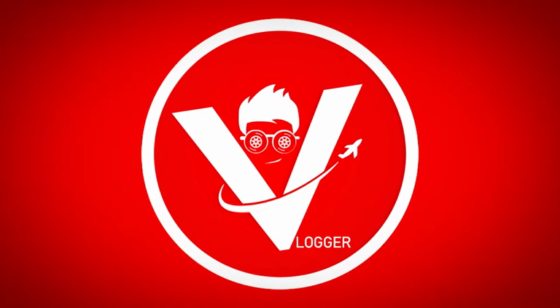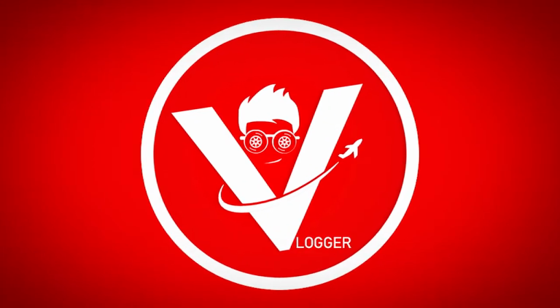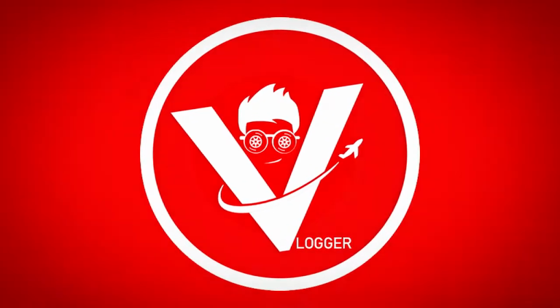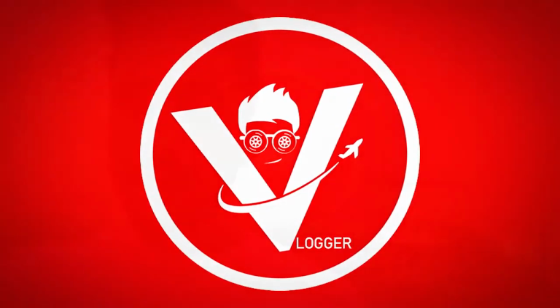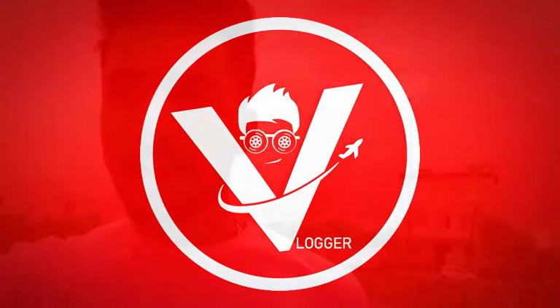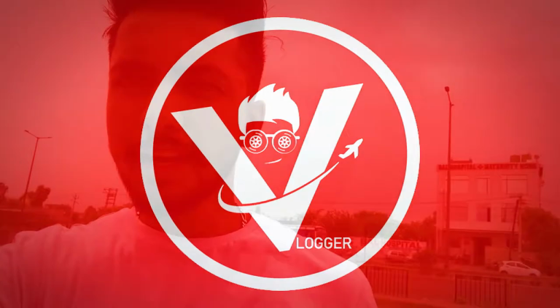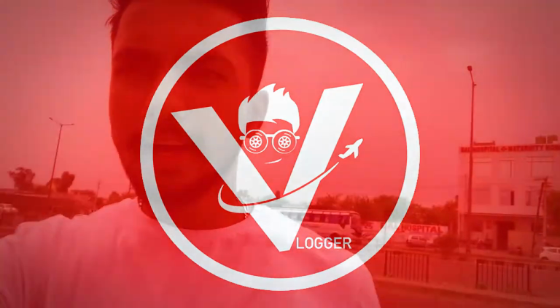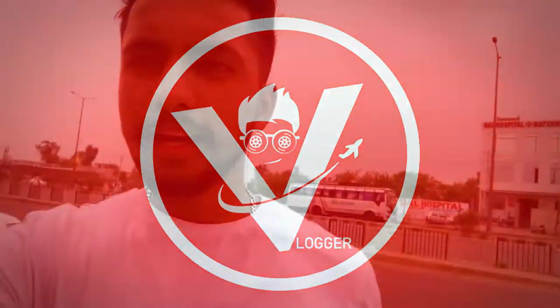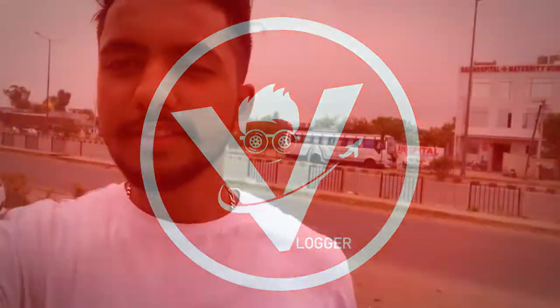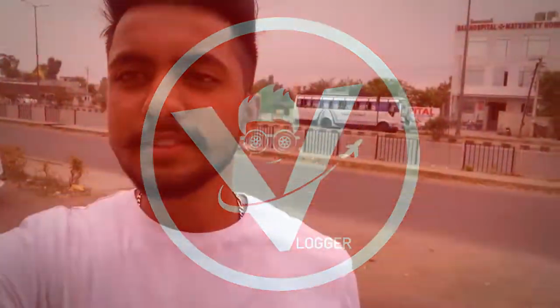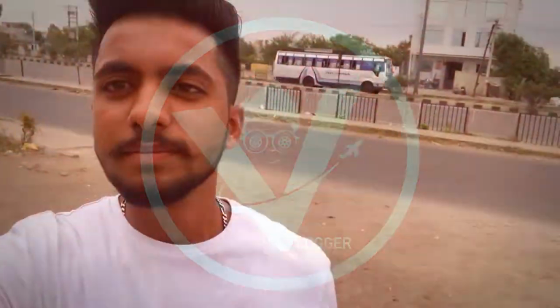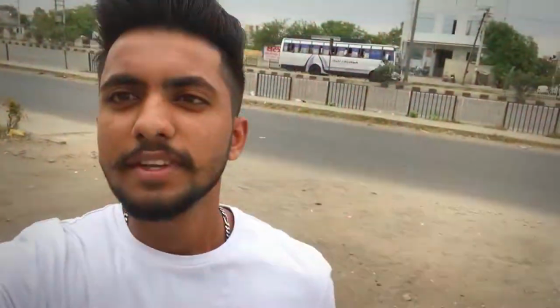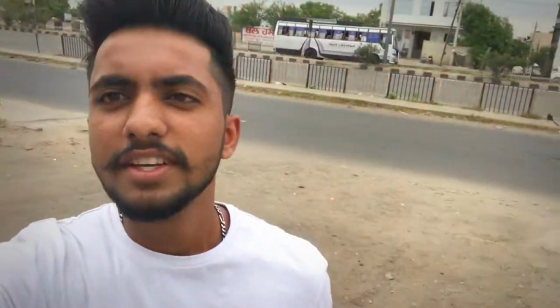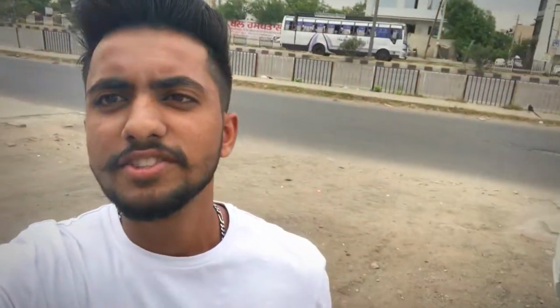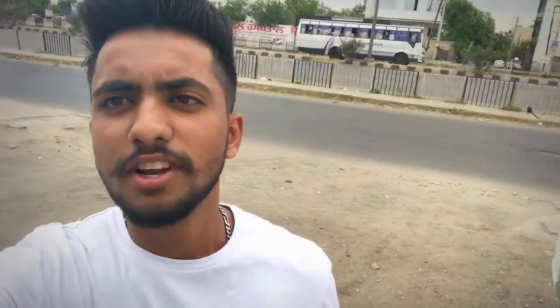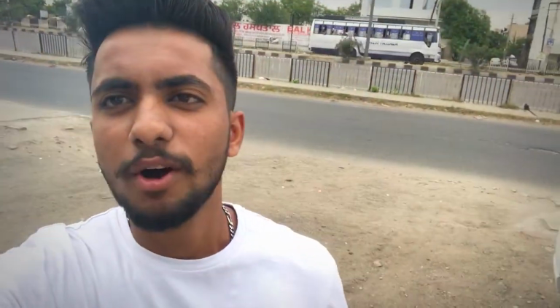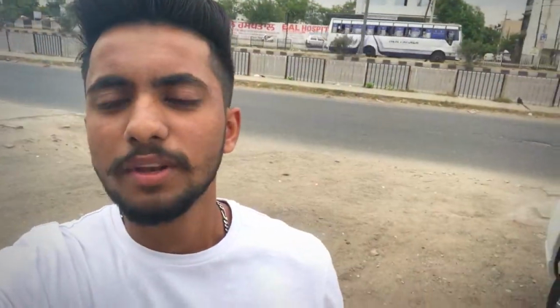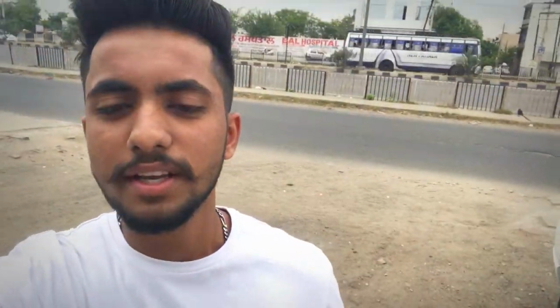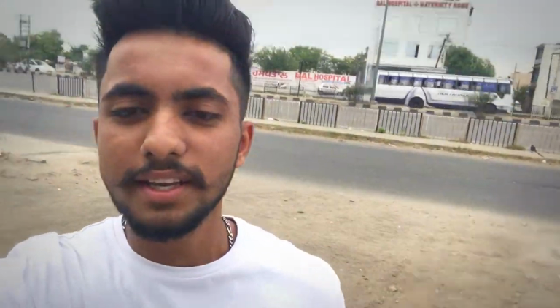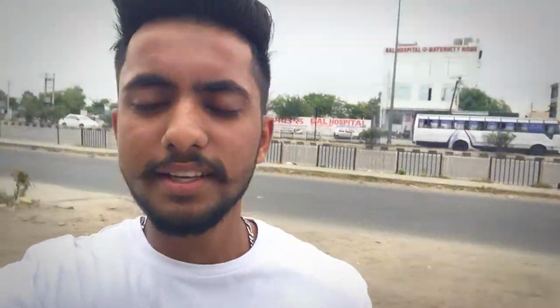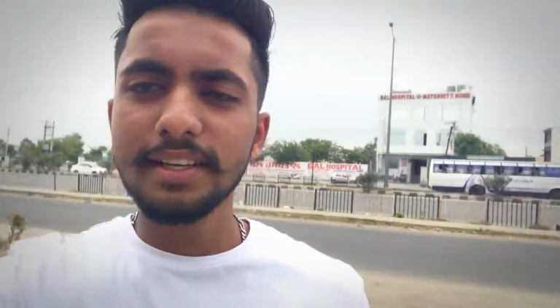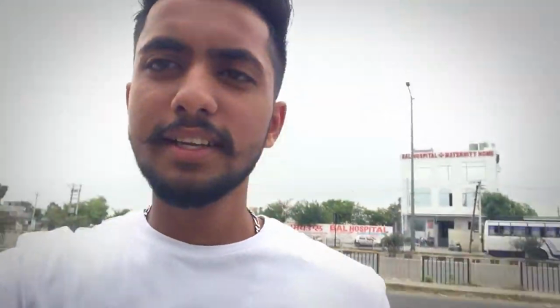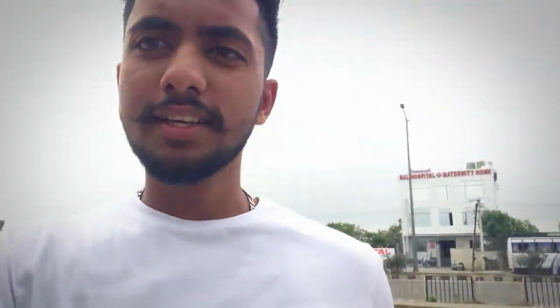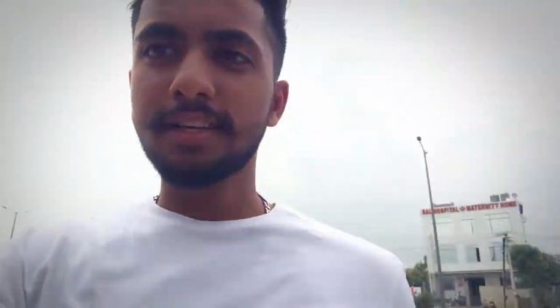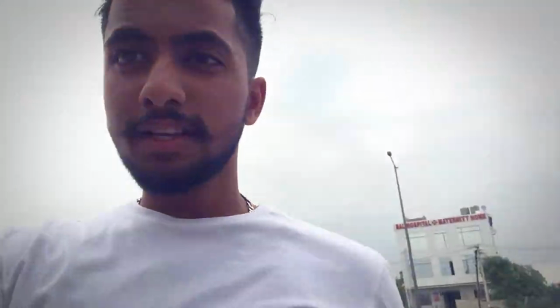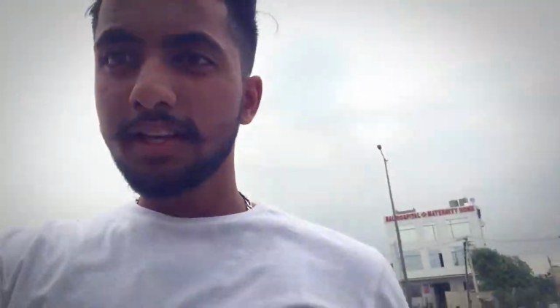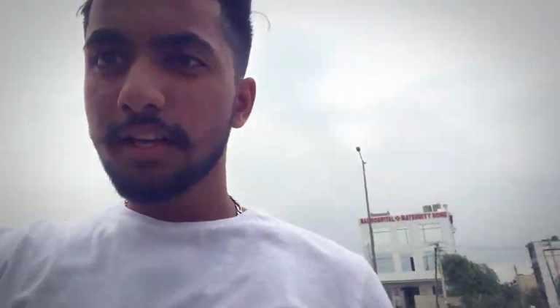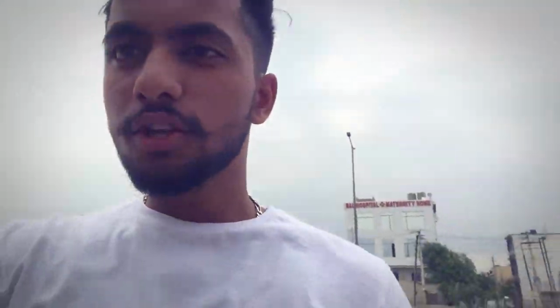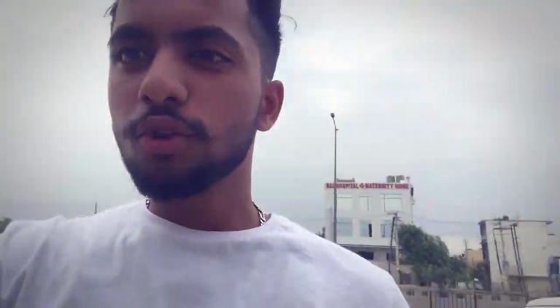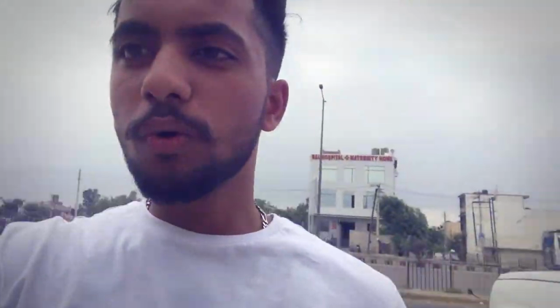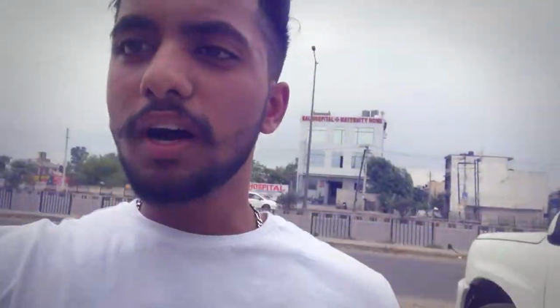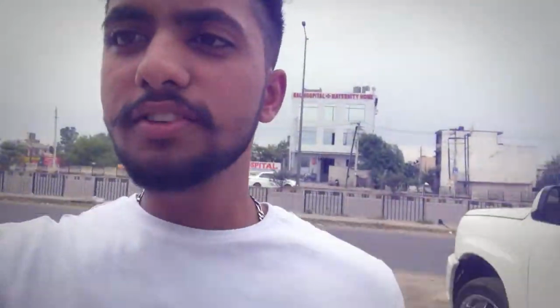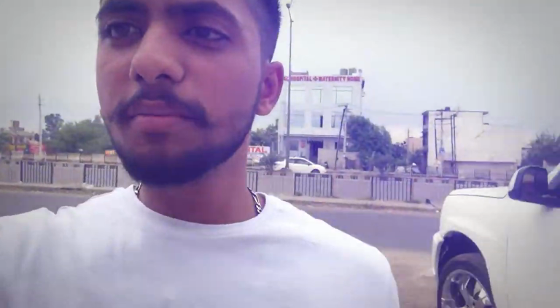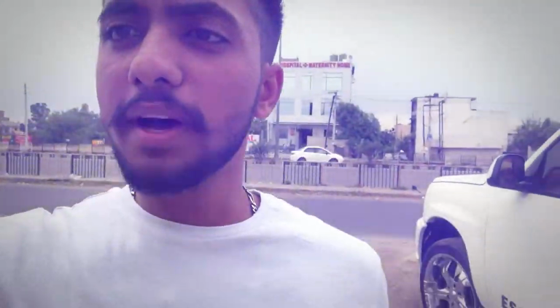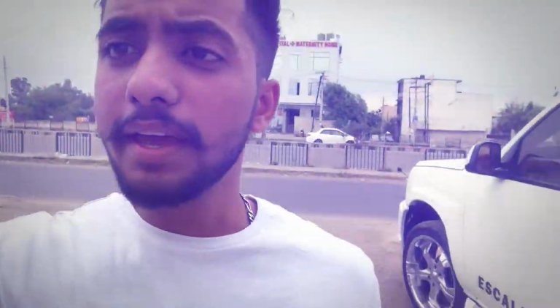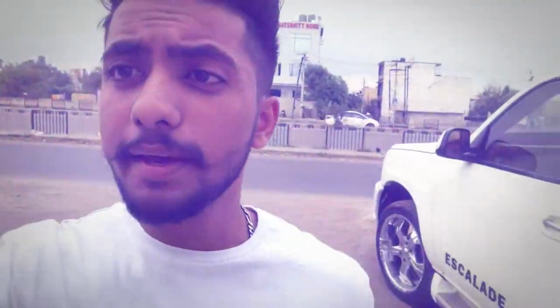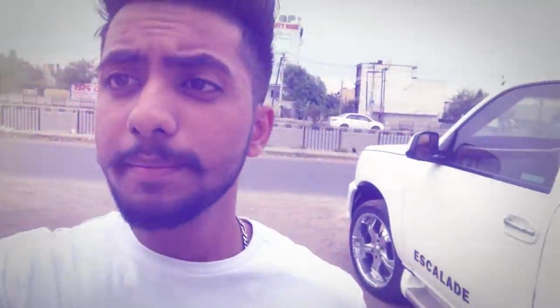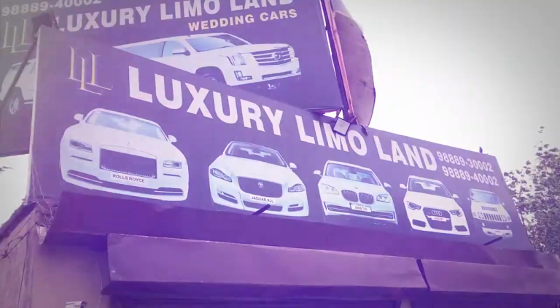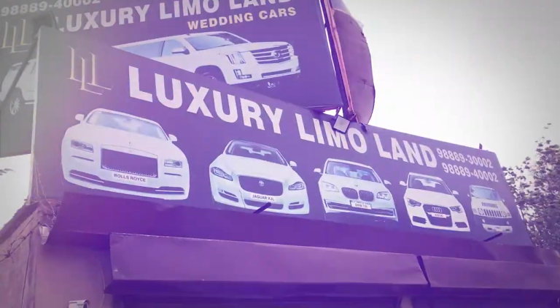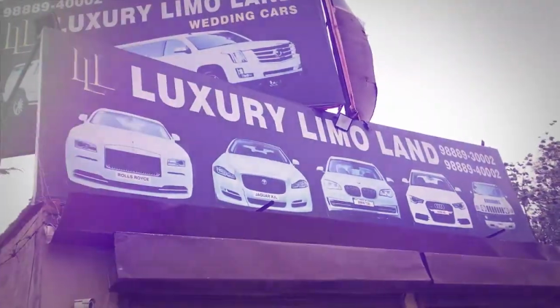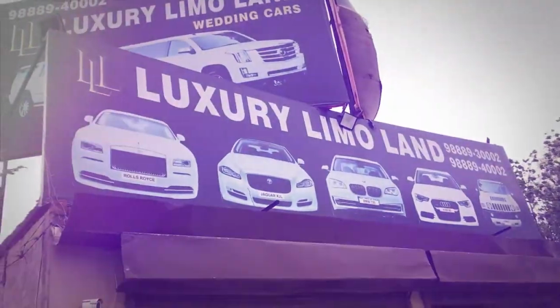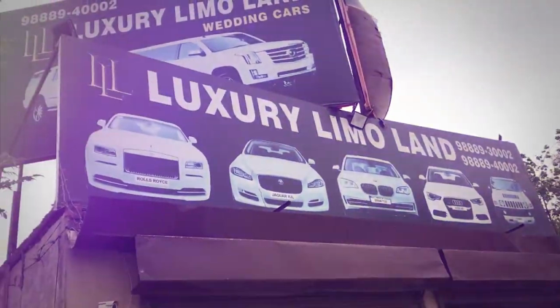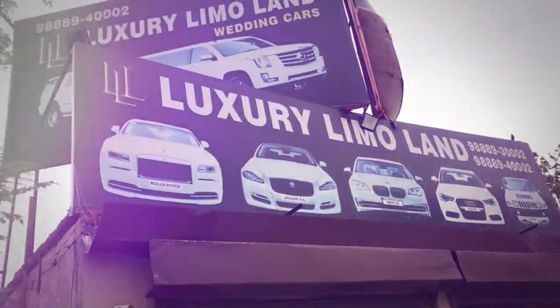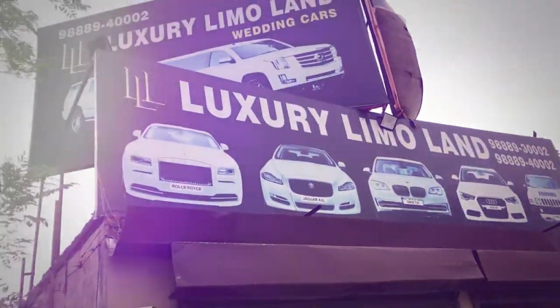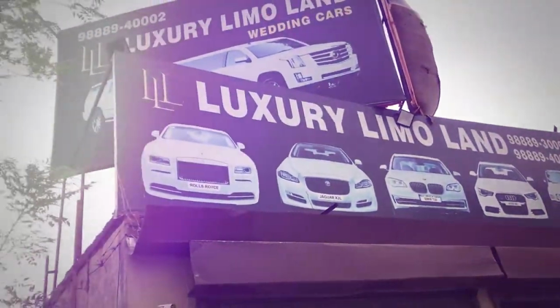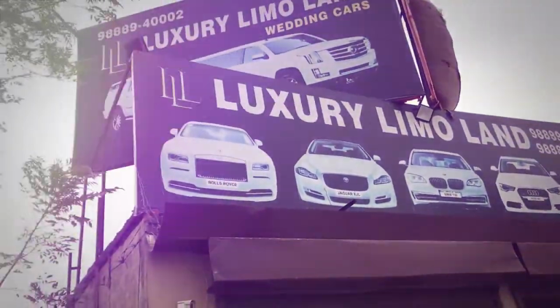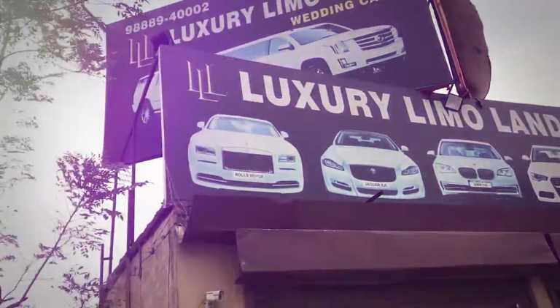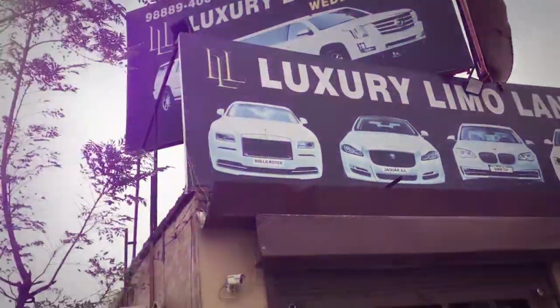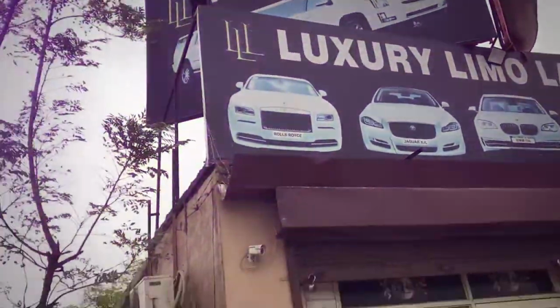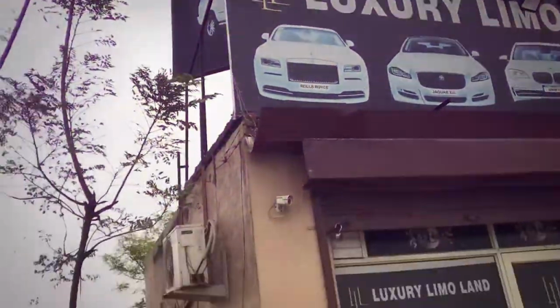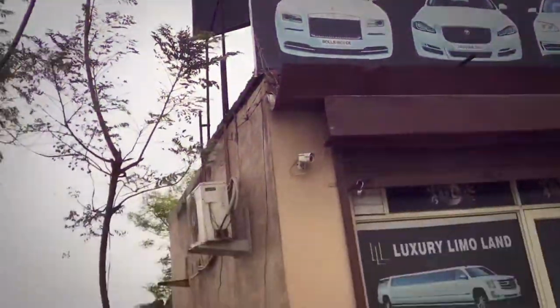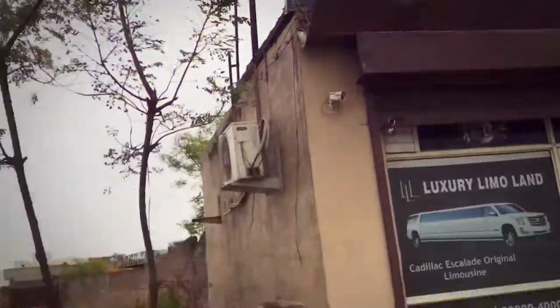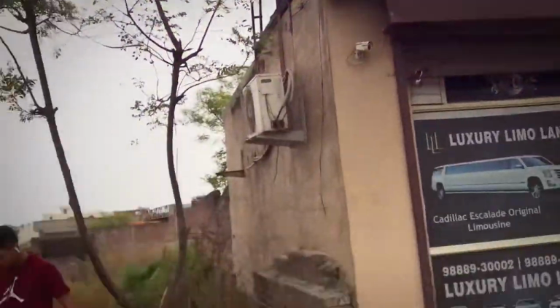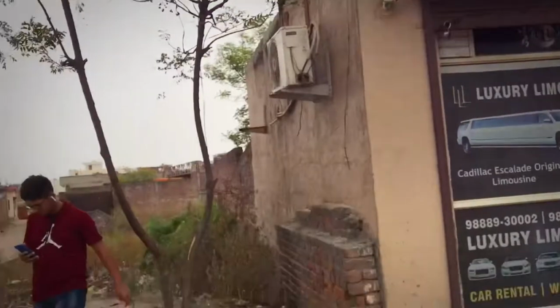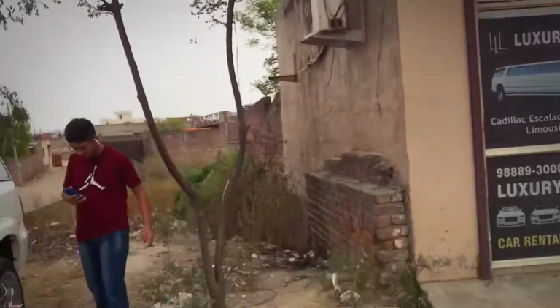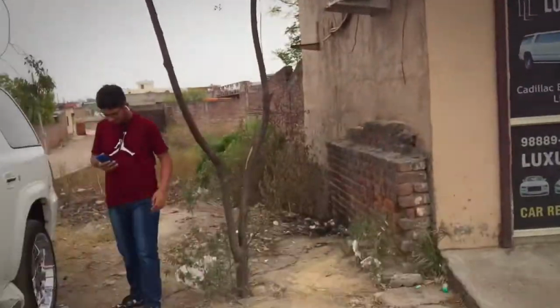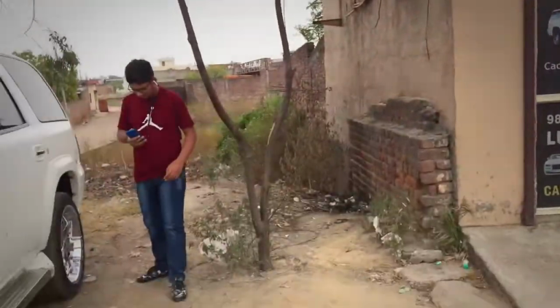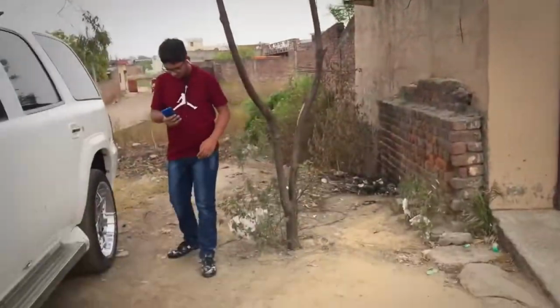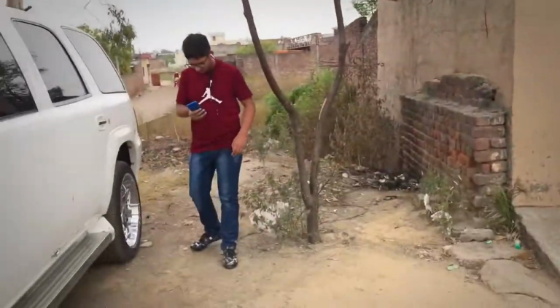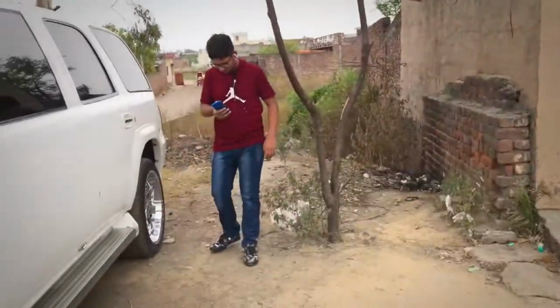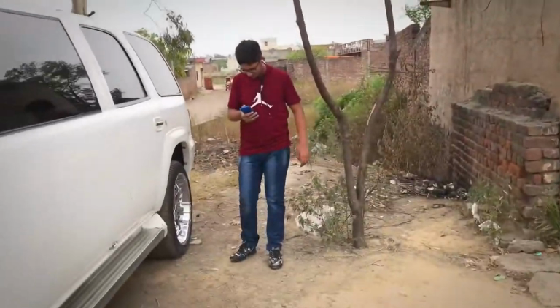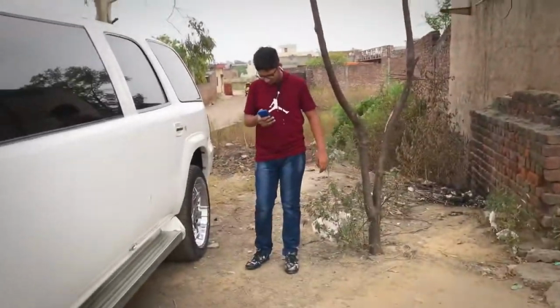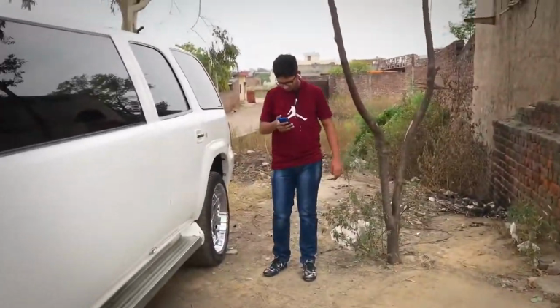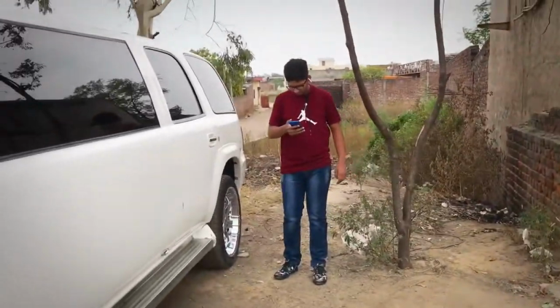Hey guys, it's Rahul again. So today we are going to cover a car in Luxury Limoland. Let's go!